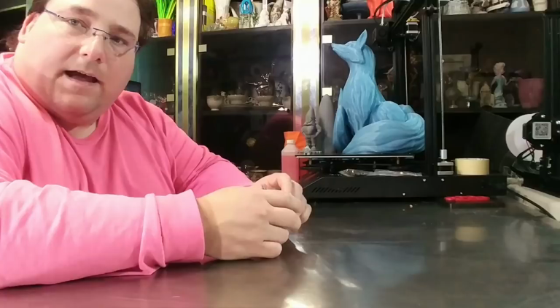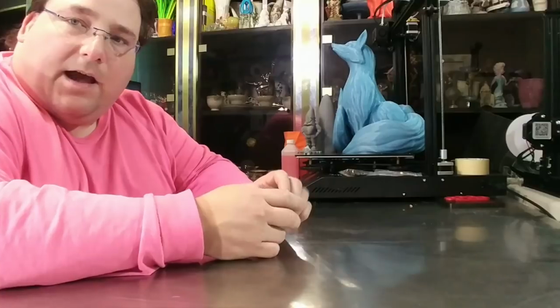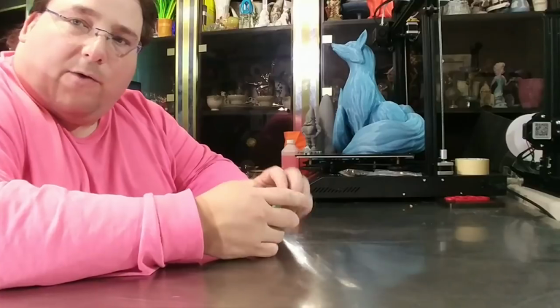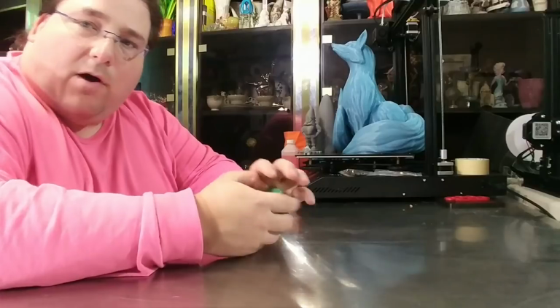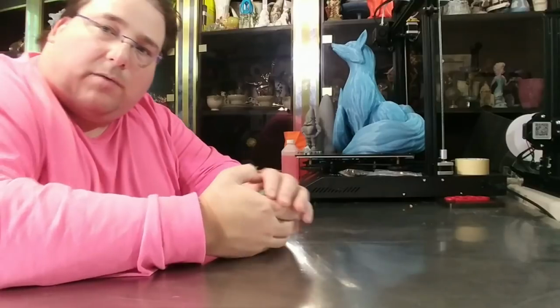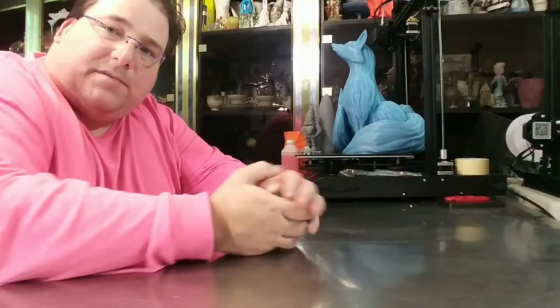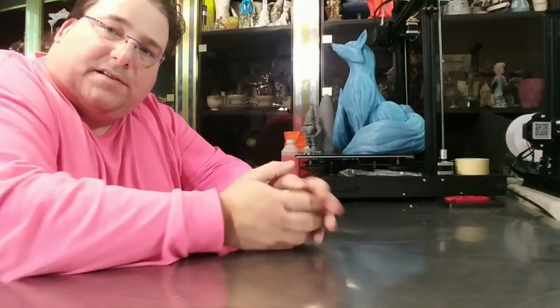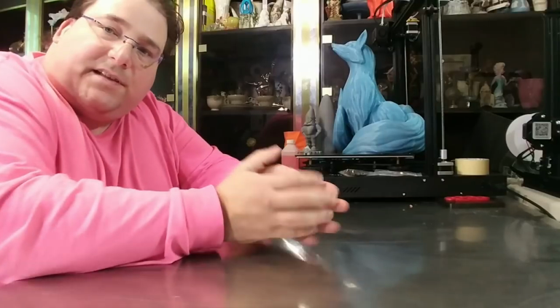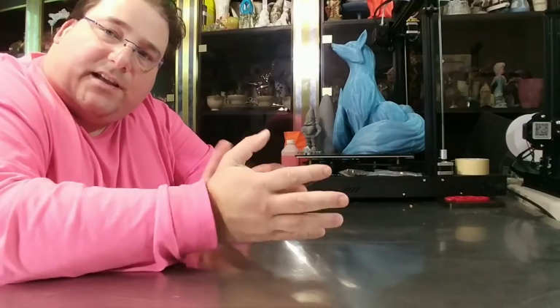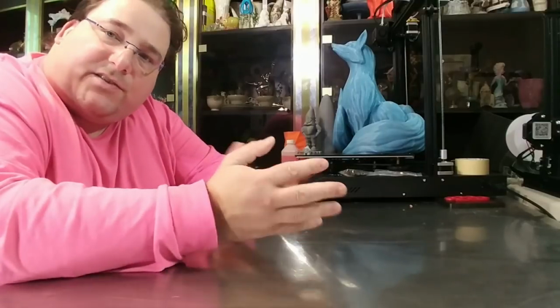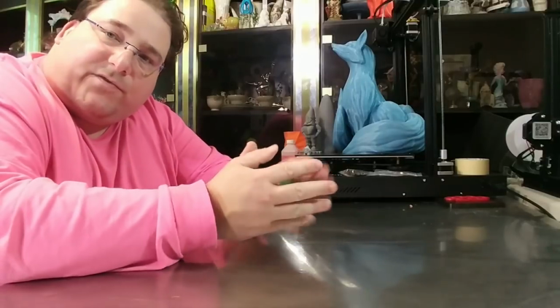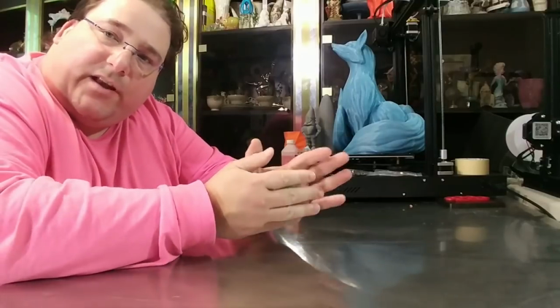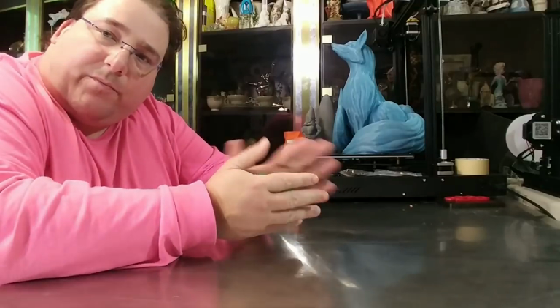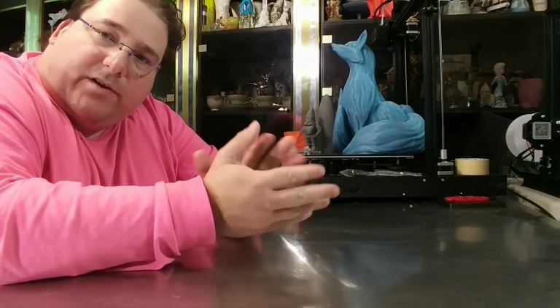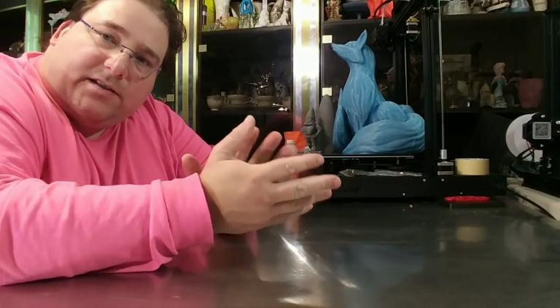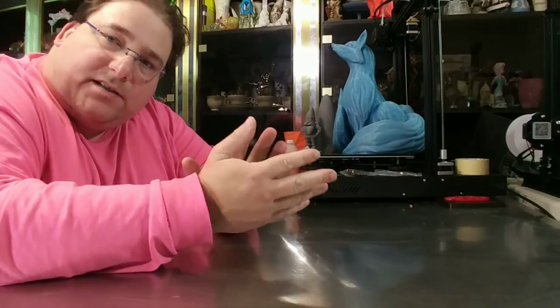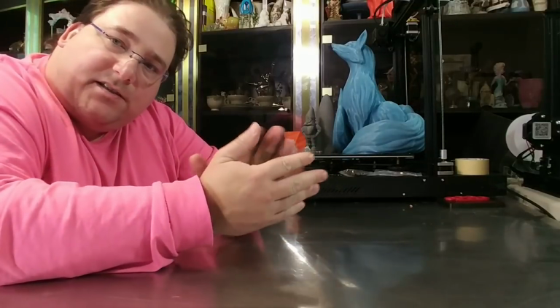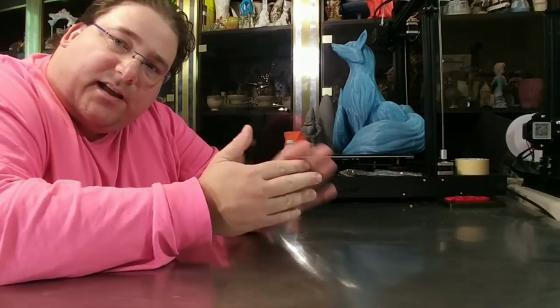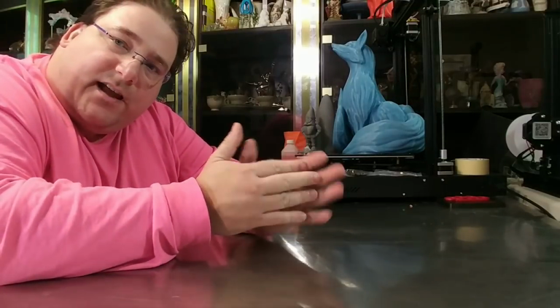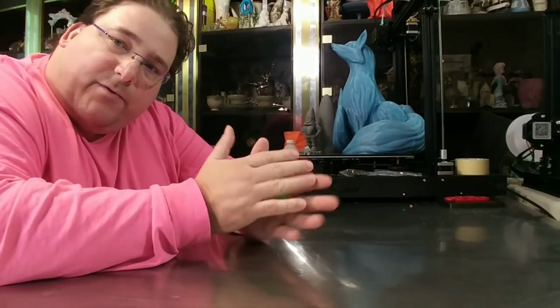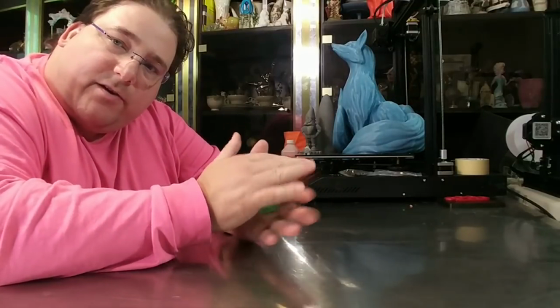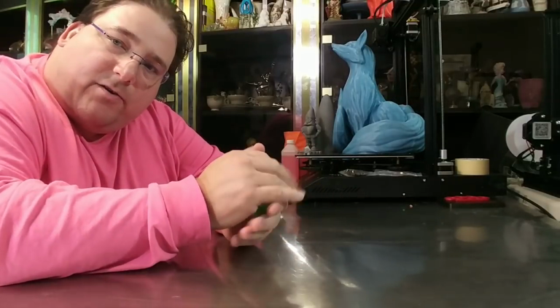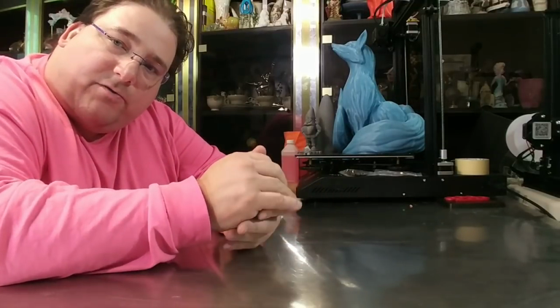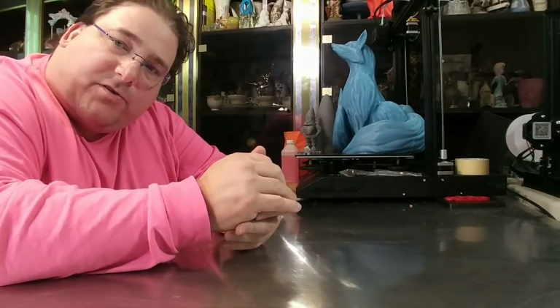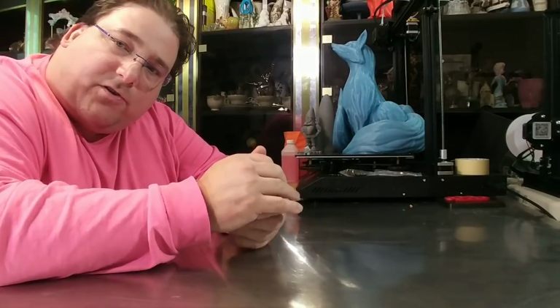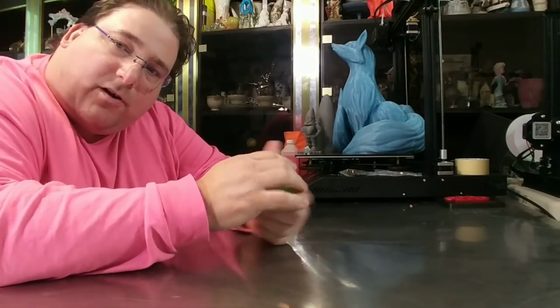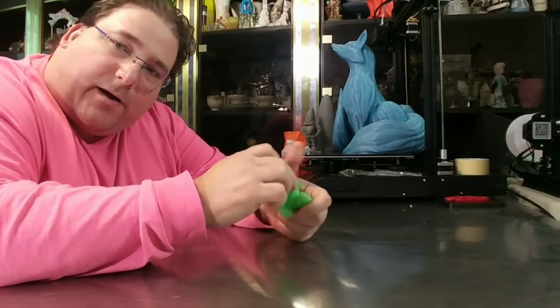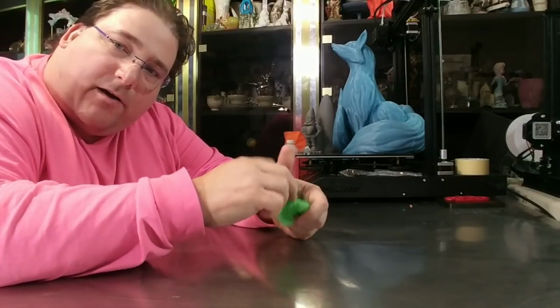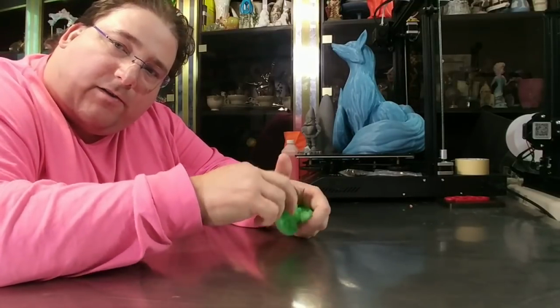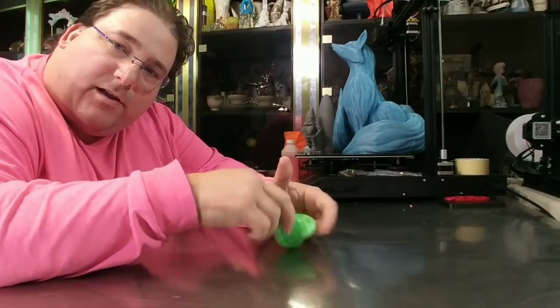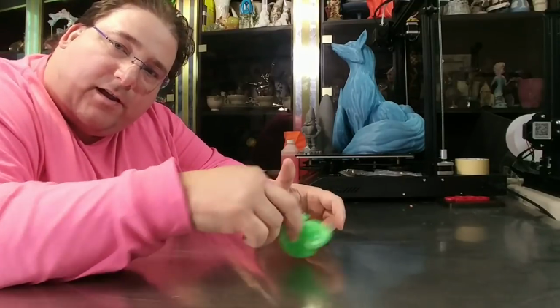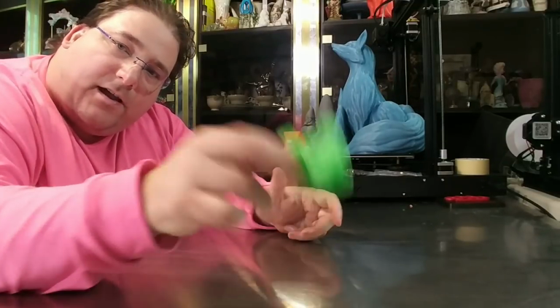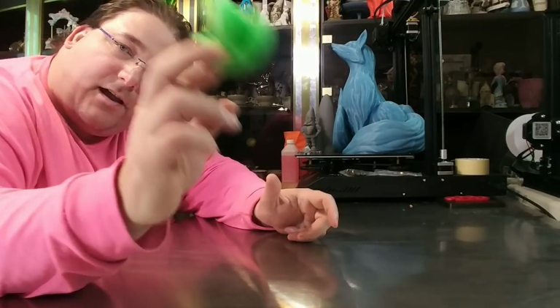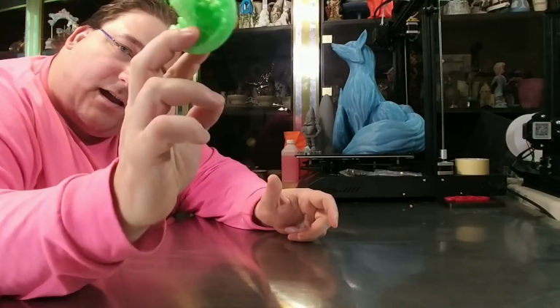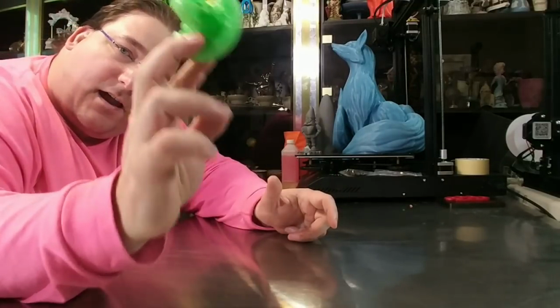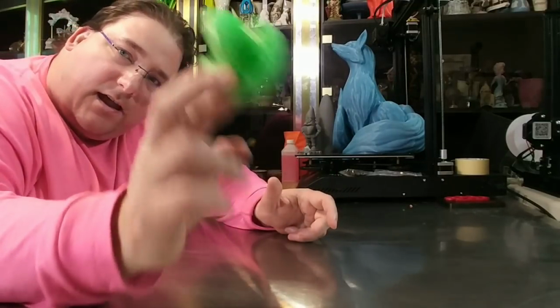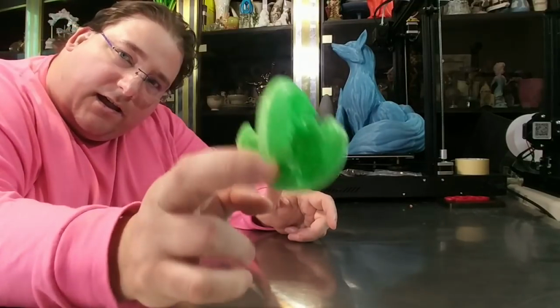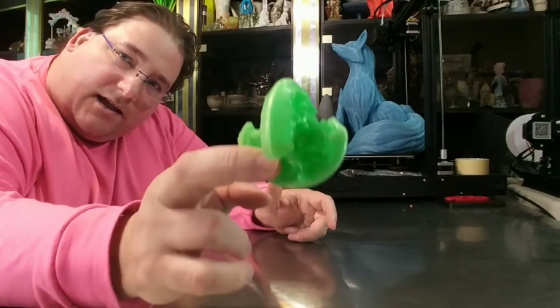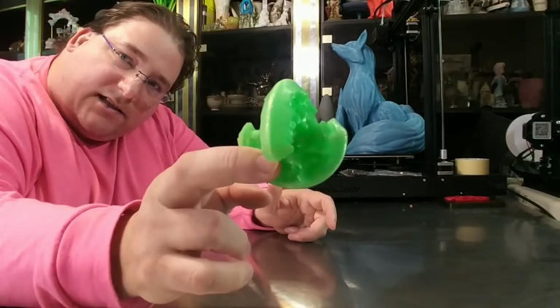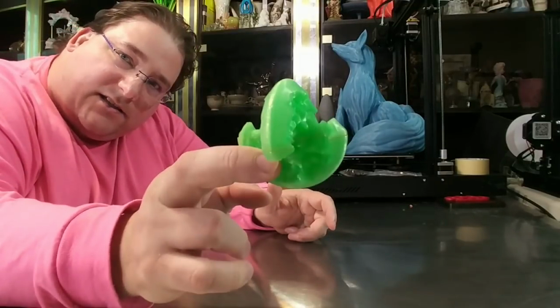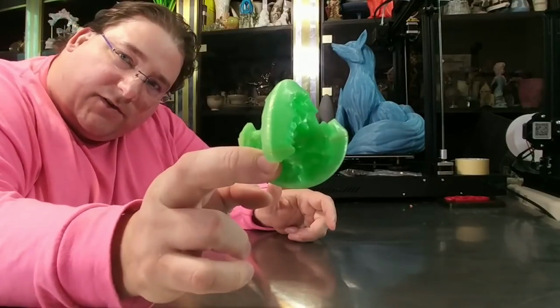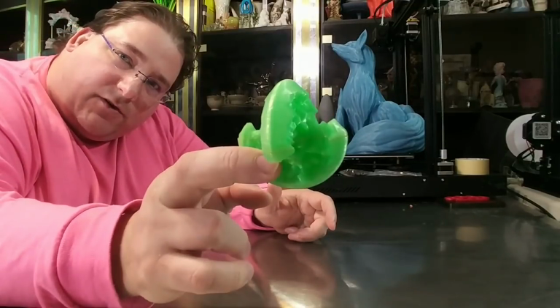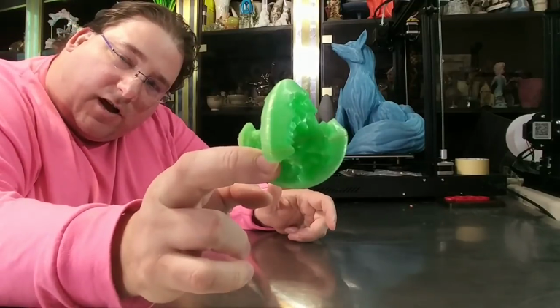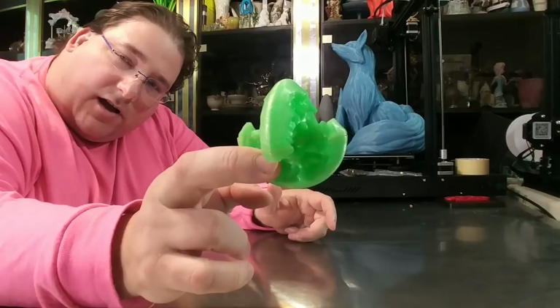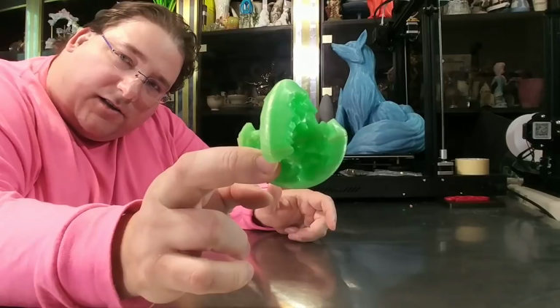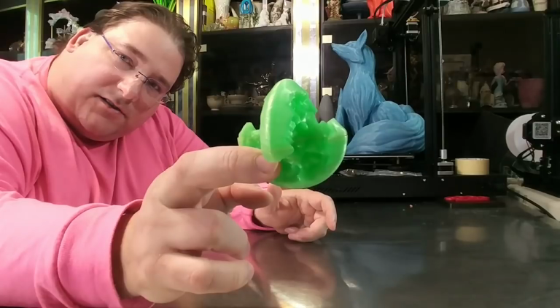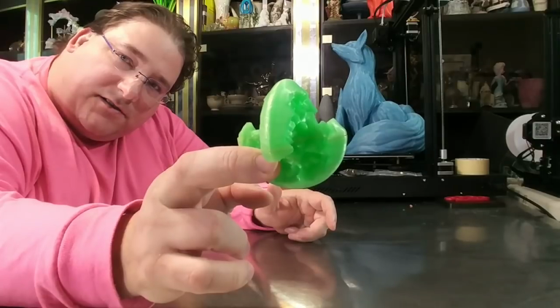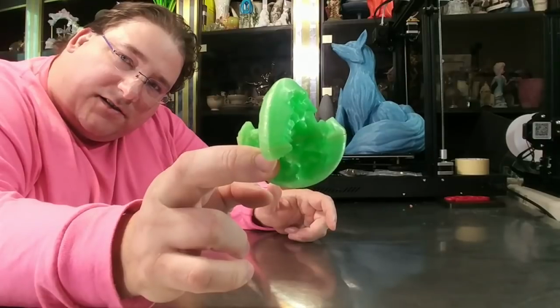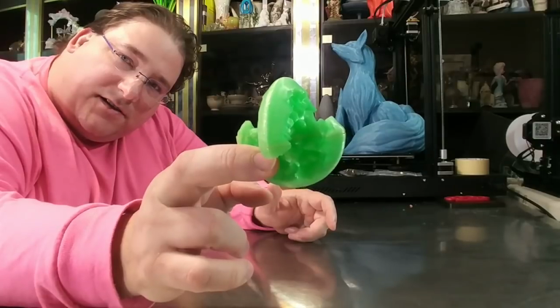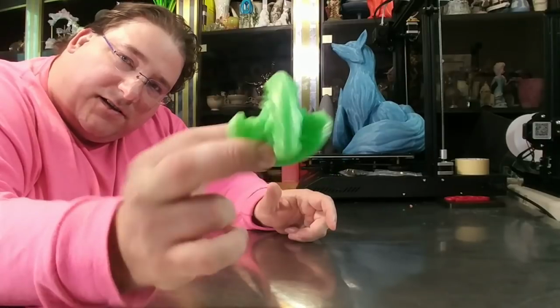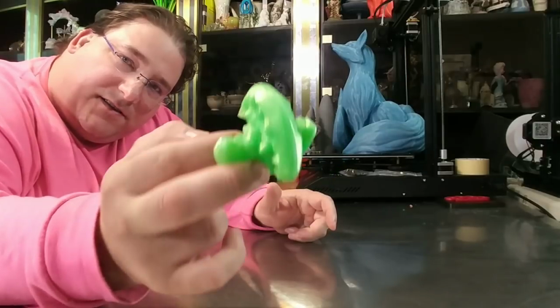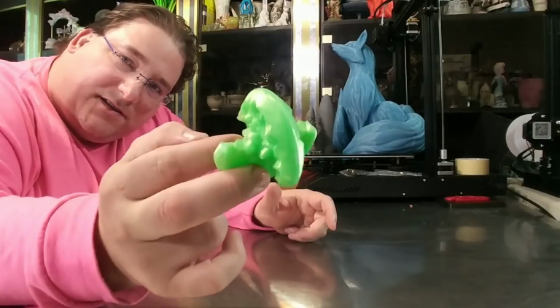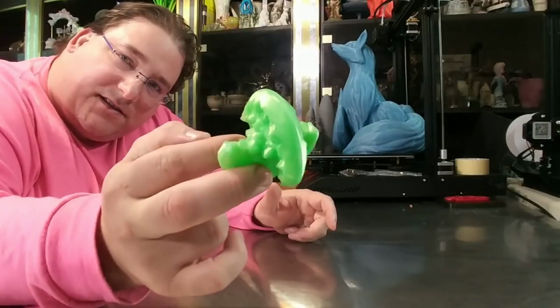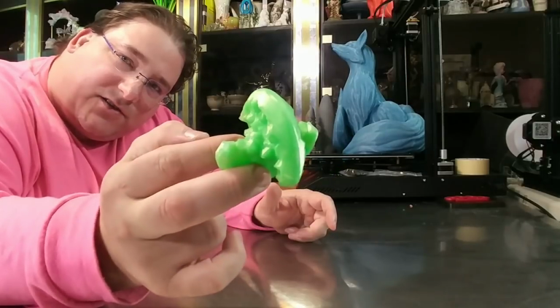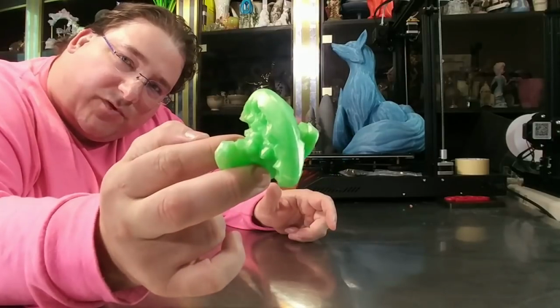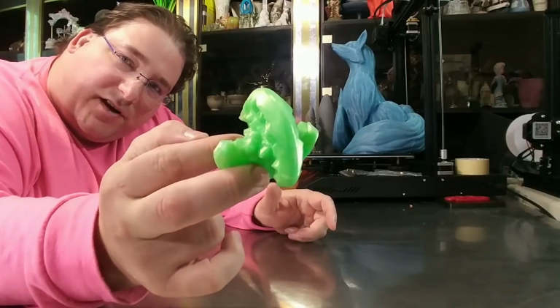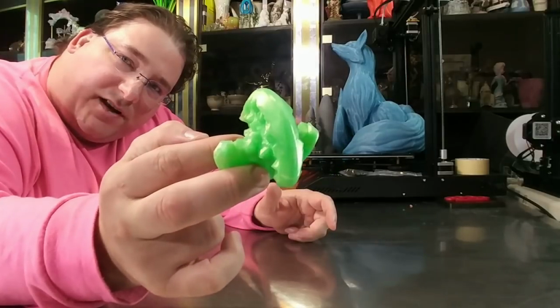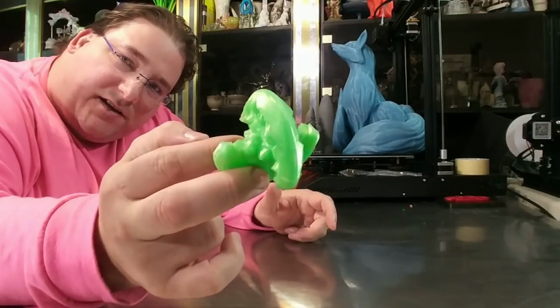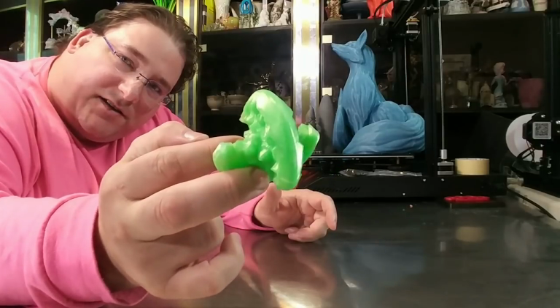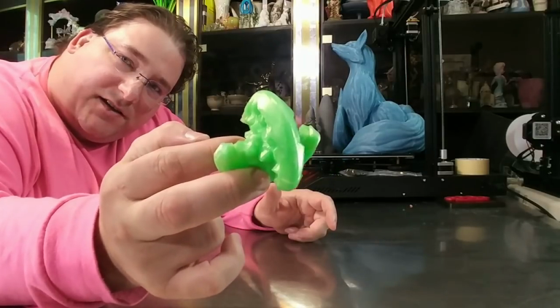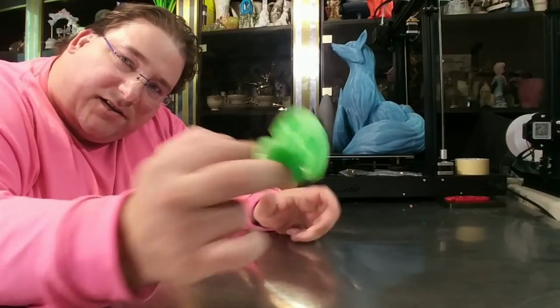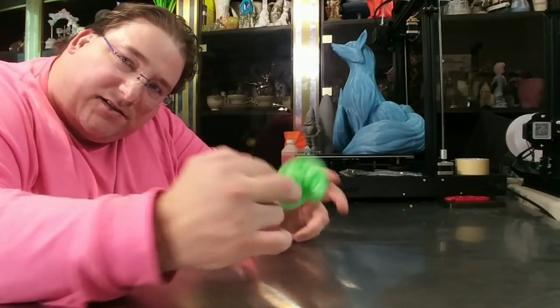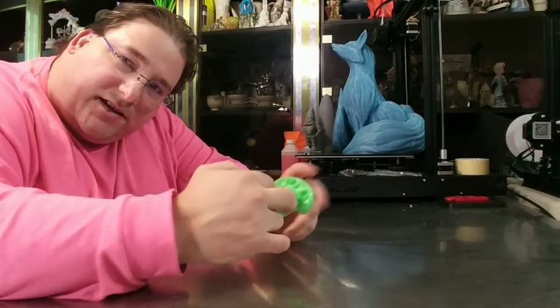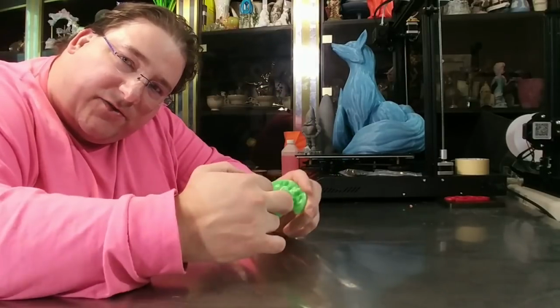Welcome to today's 3D print. Today we are going to talk about Sphericons. These things are pretty neat. Stay tuned.